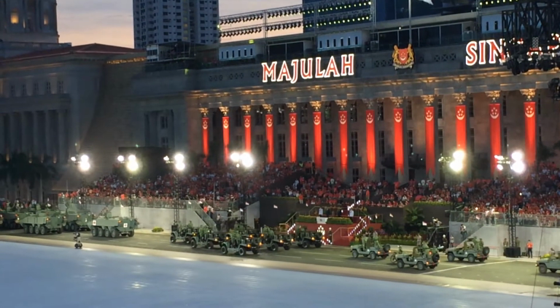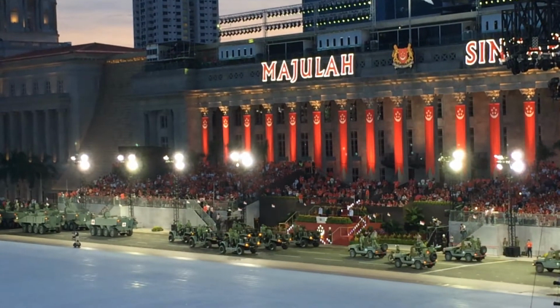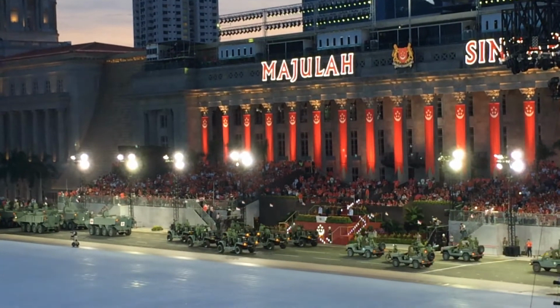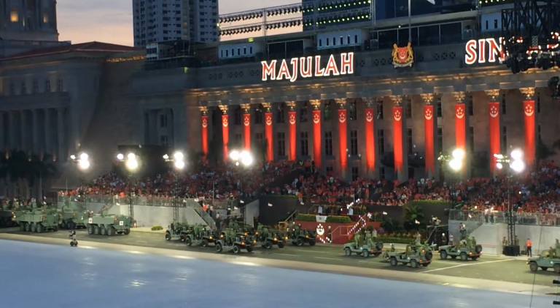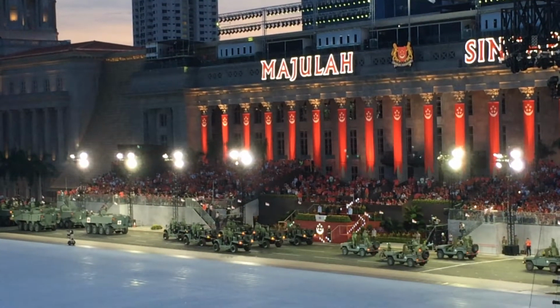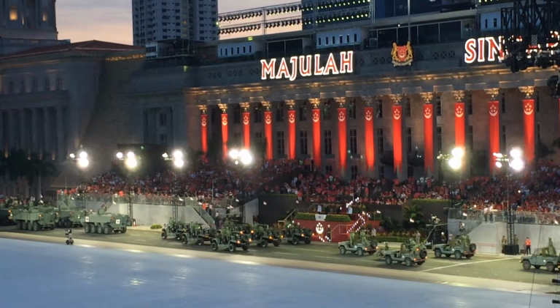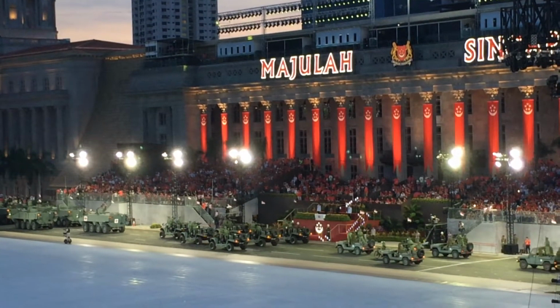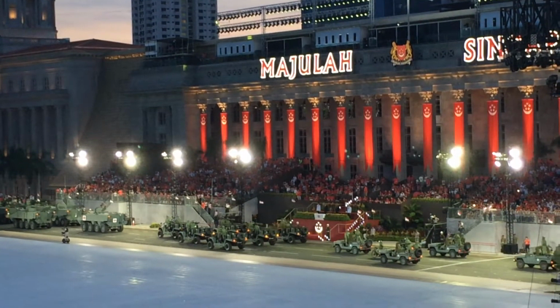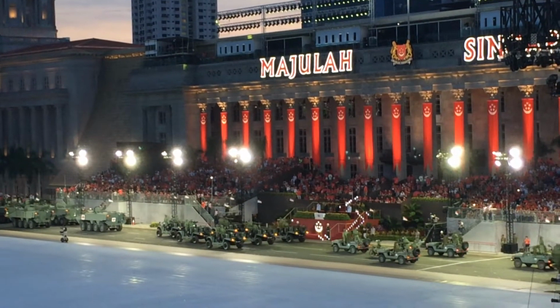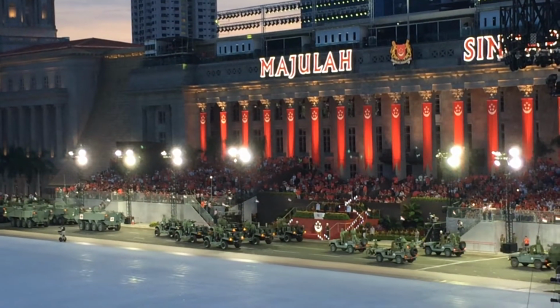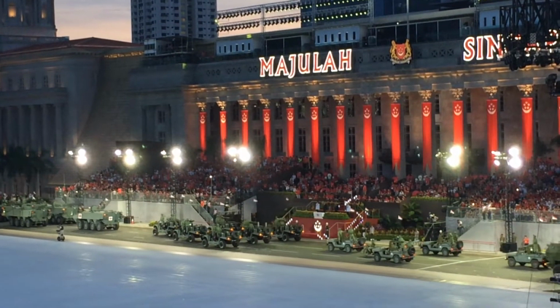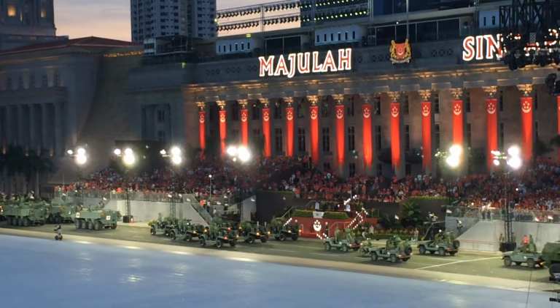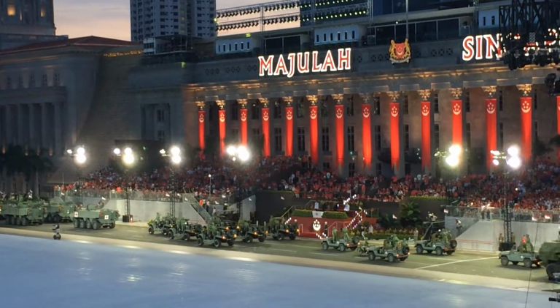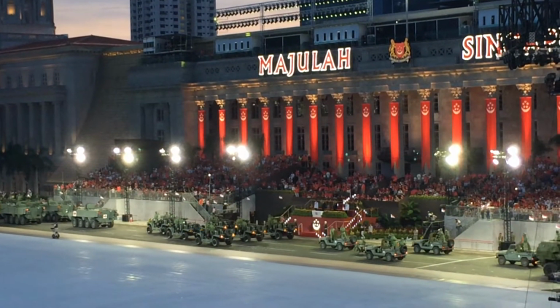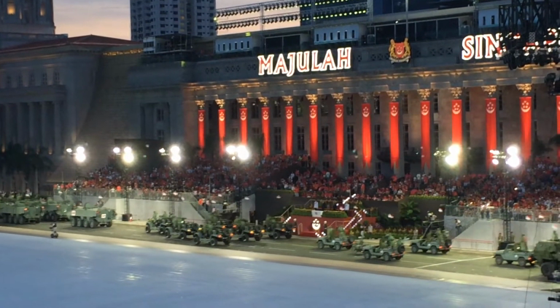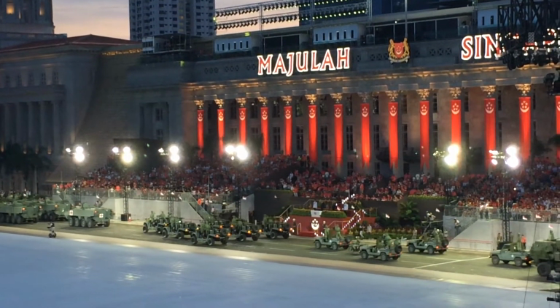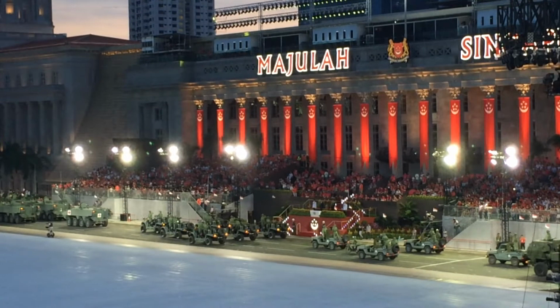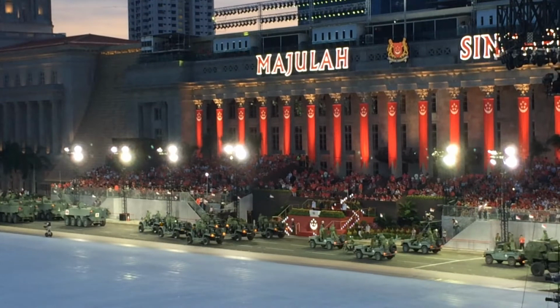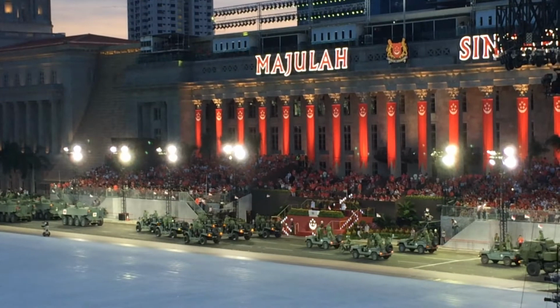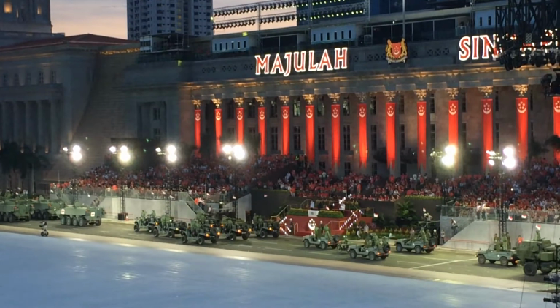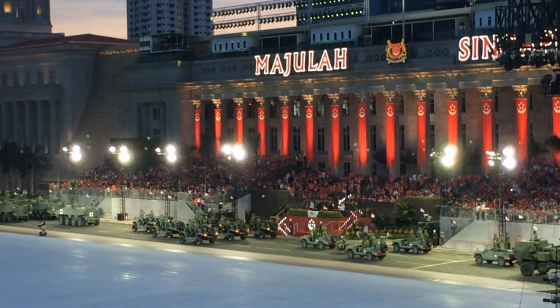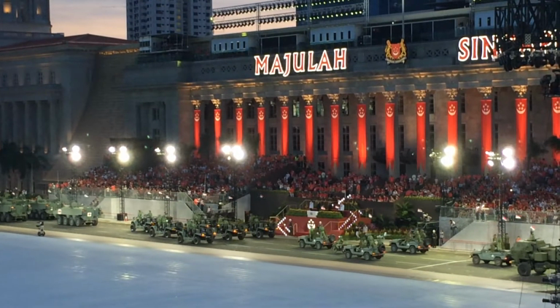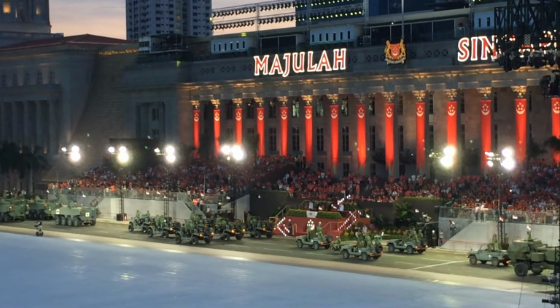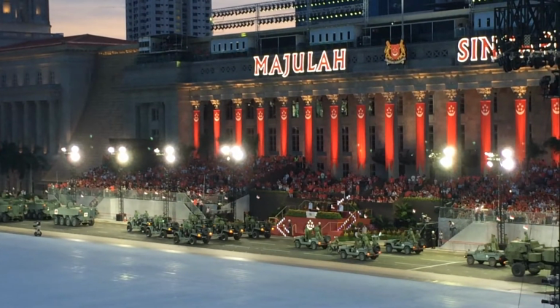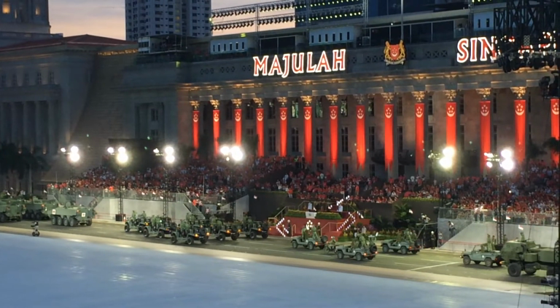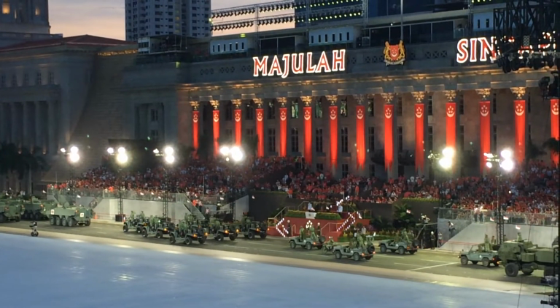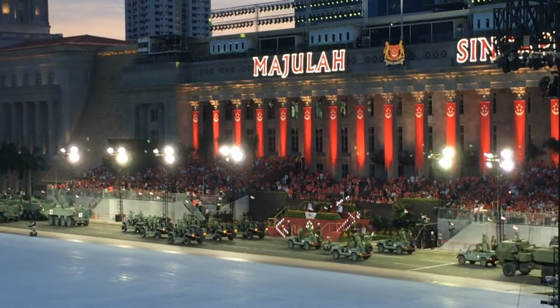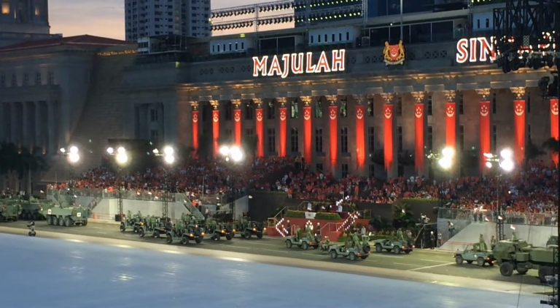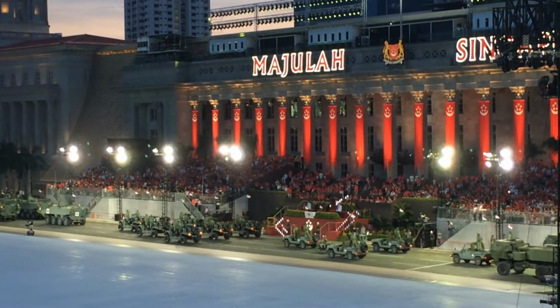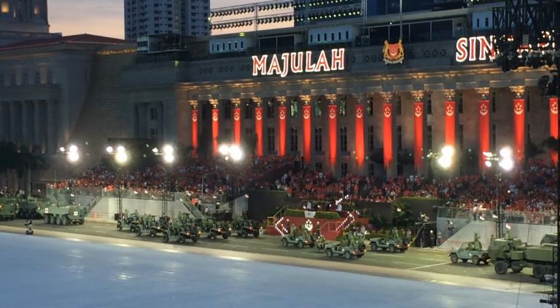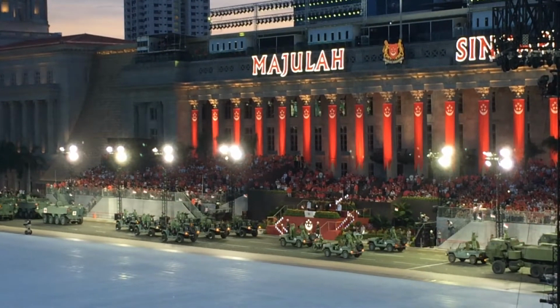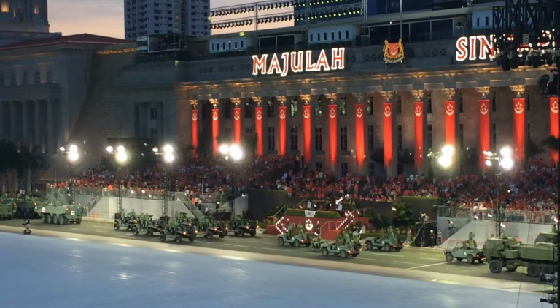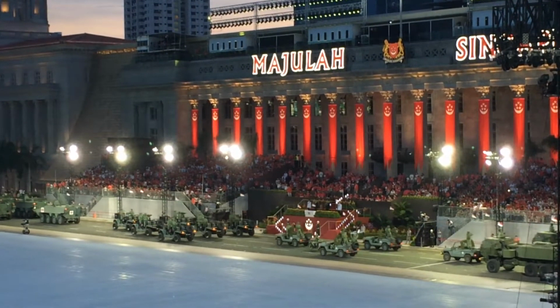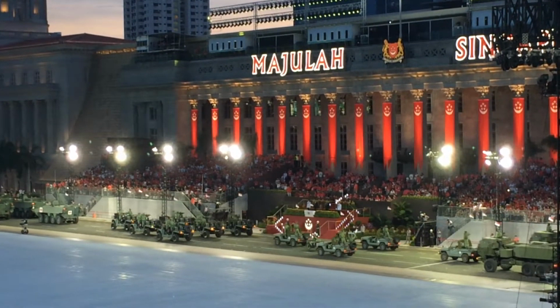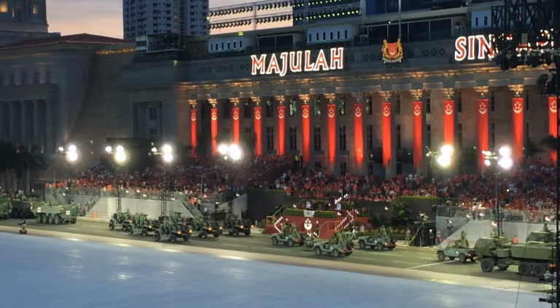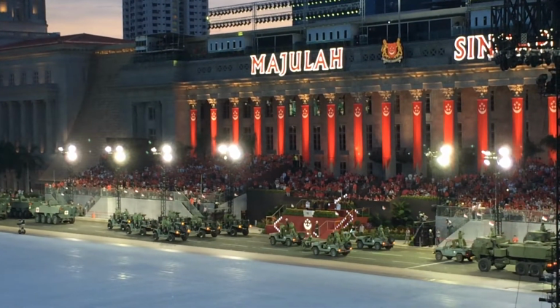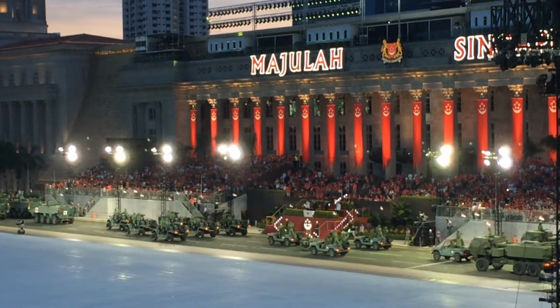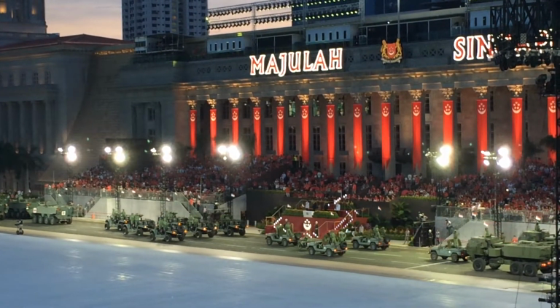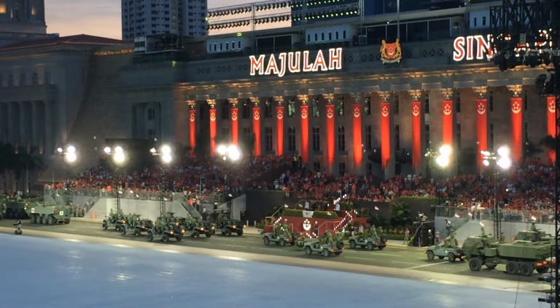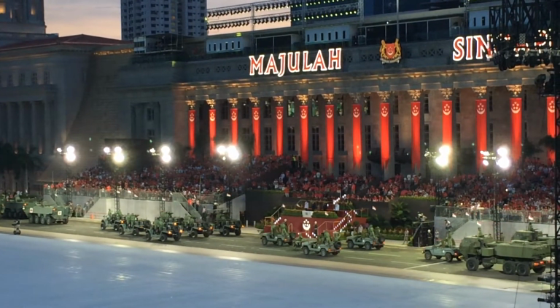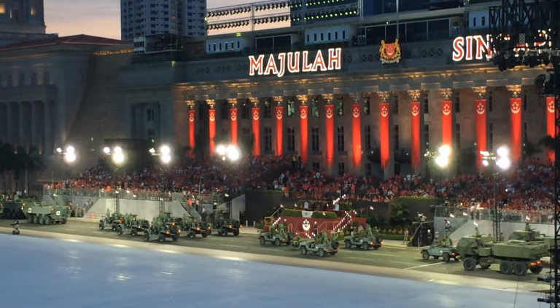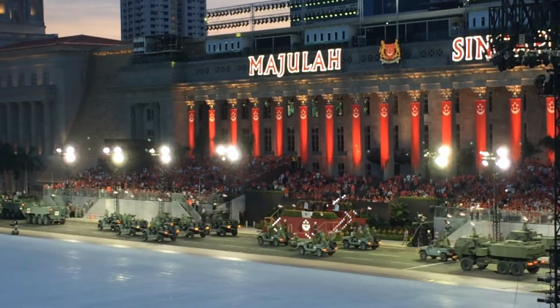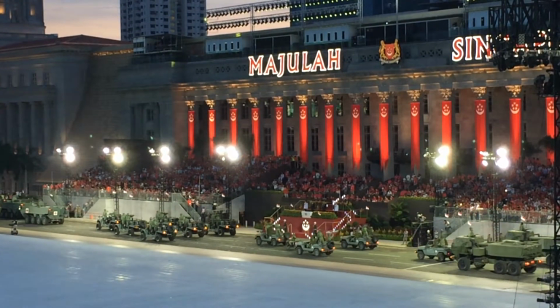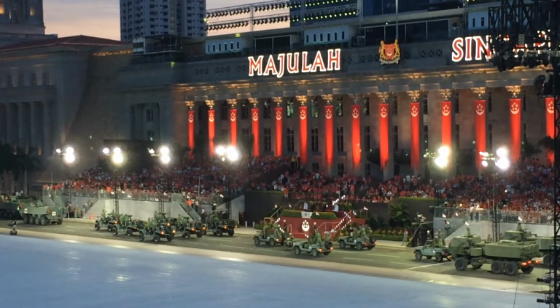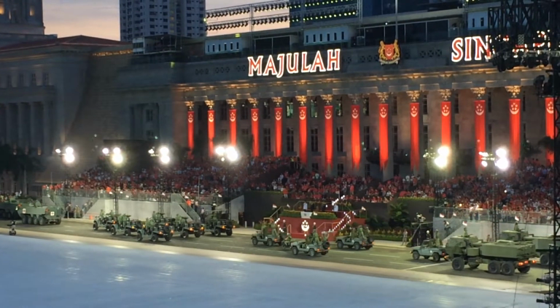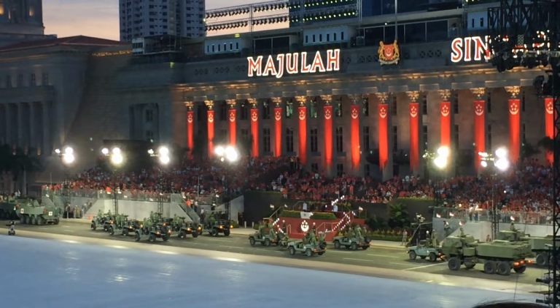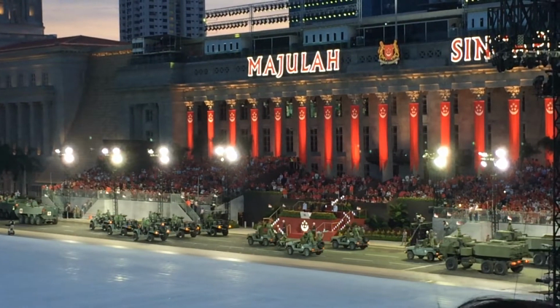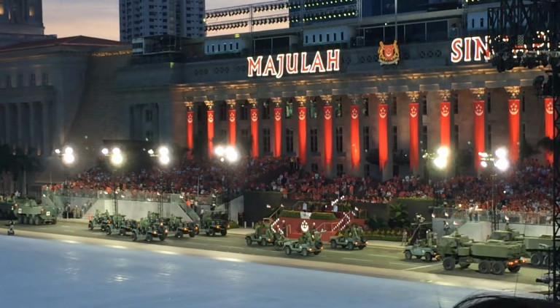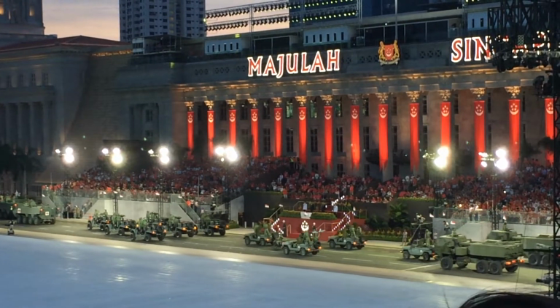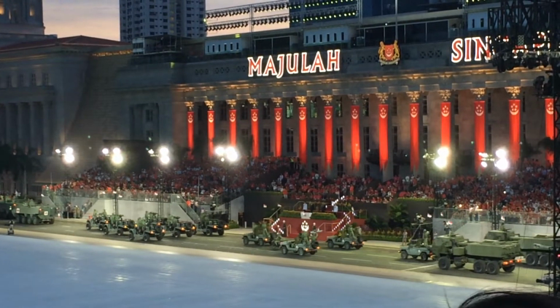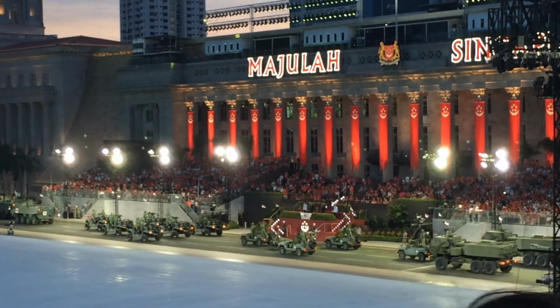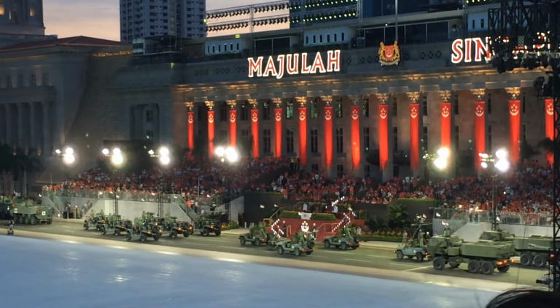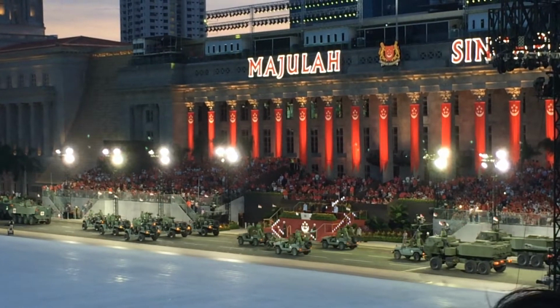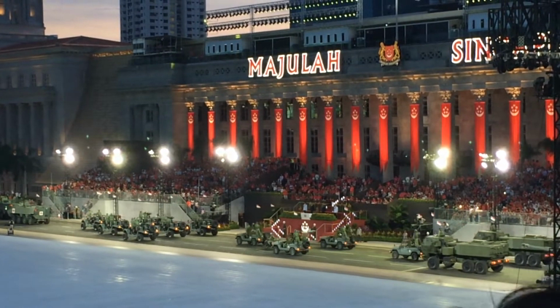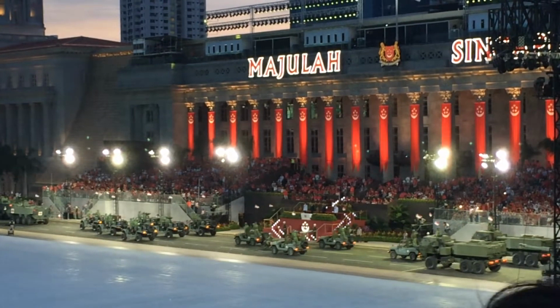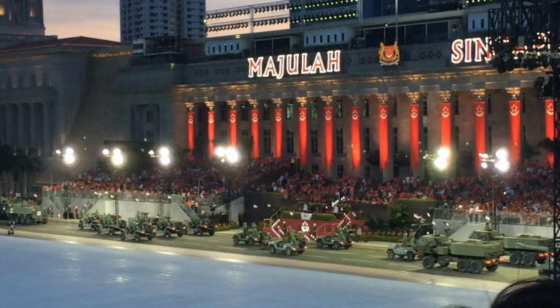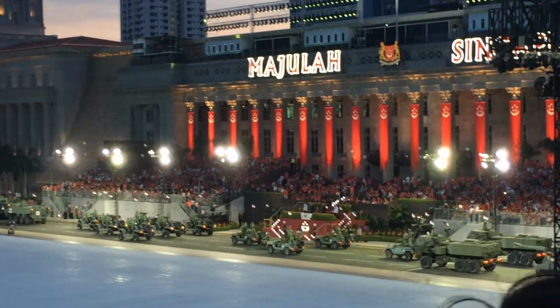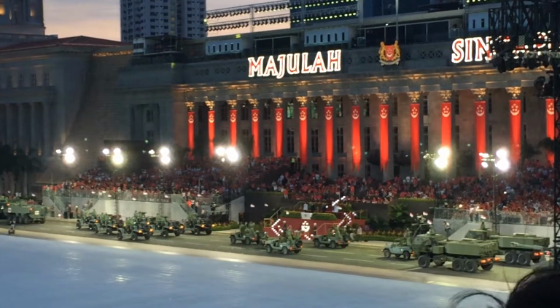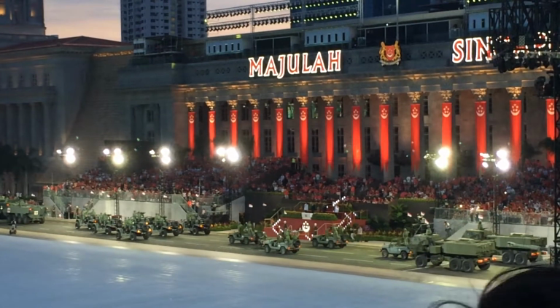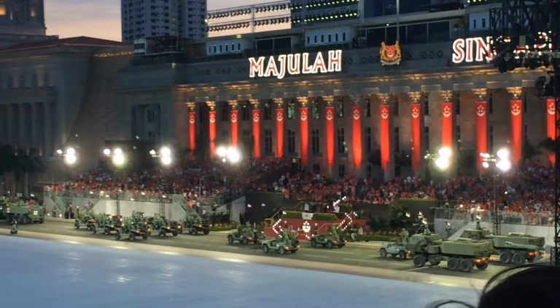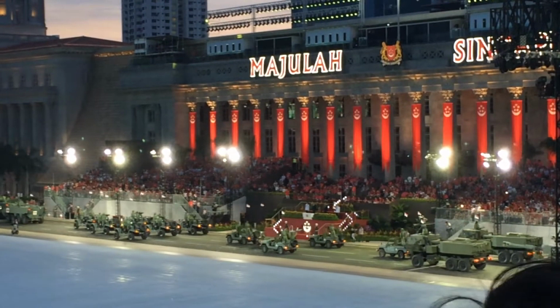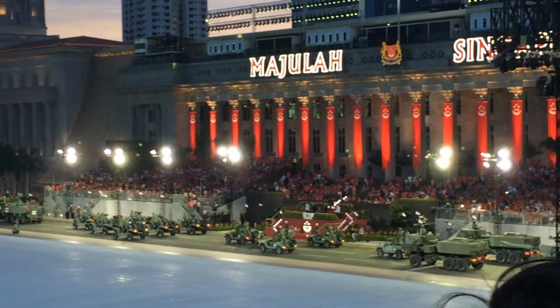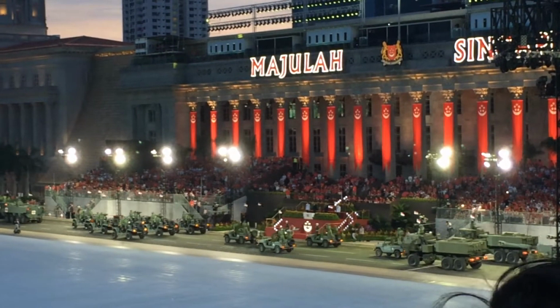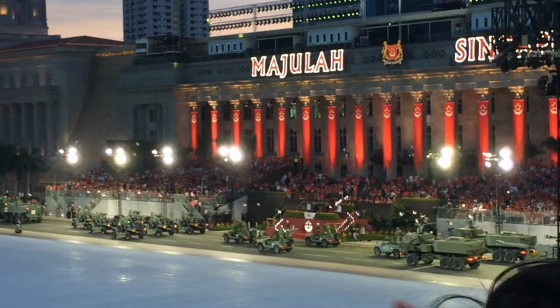Up next are Army Intelligence Troopers. They deploy the mini UAV to collect information on the battlefield.